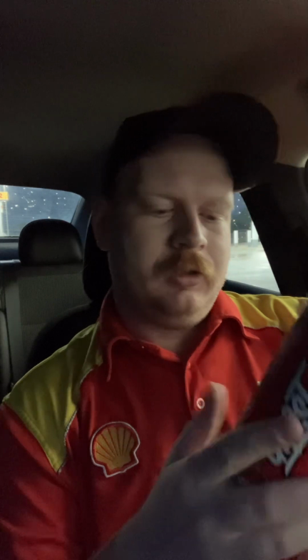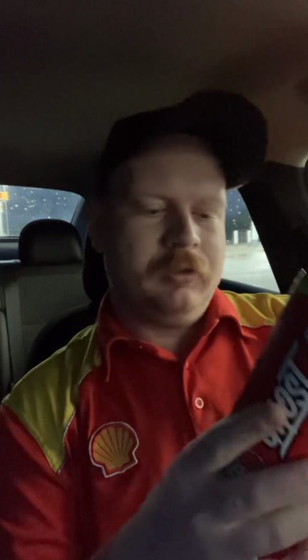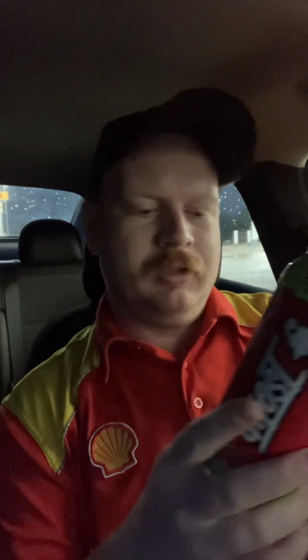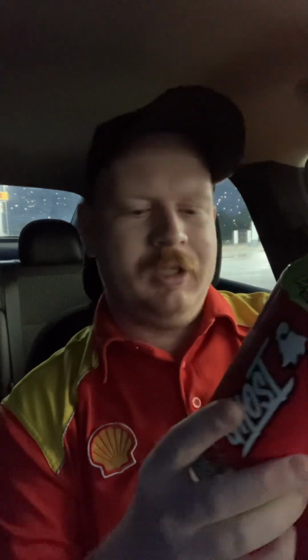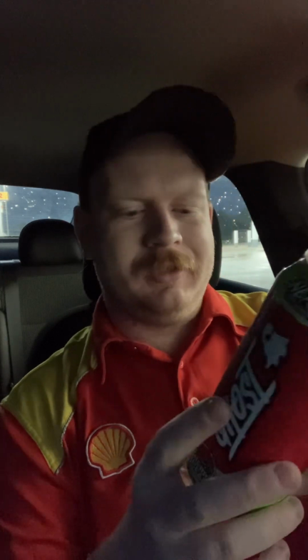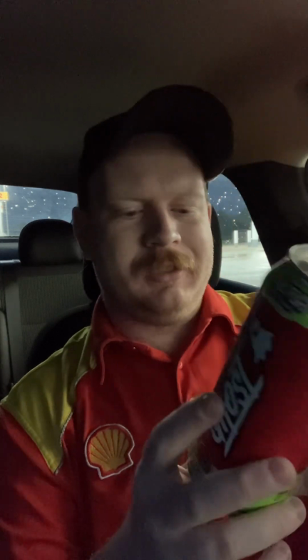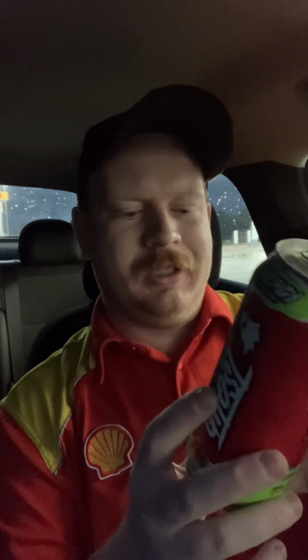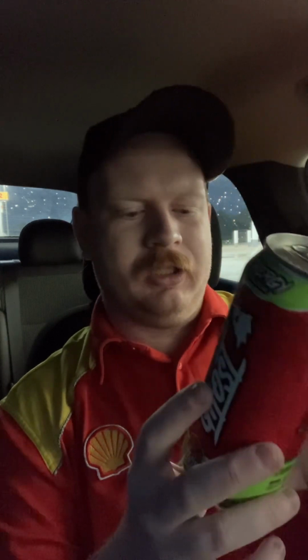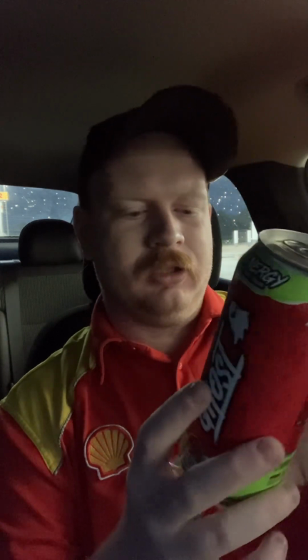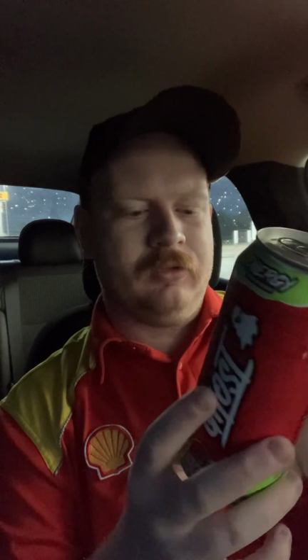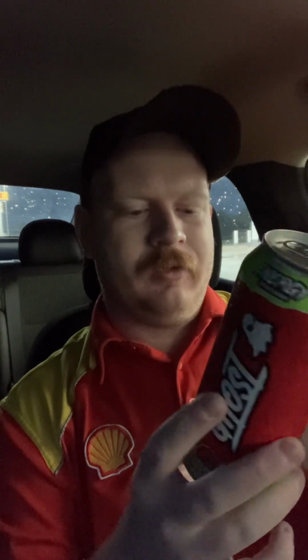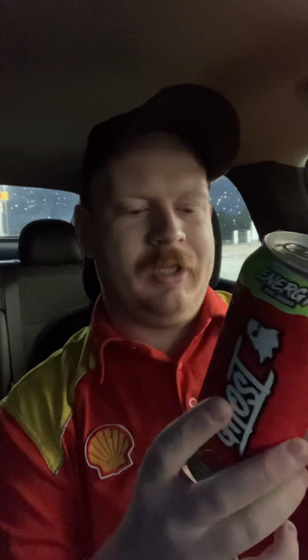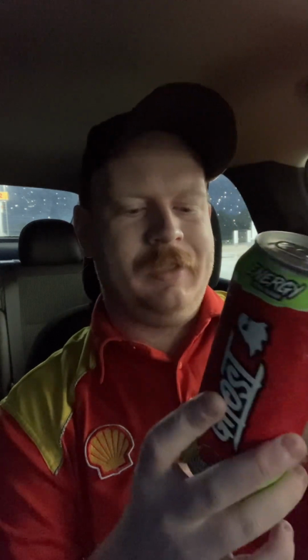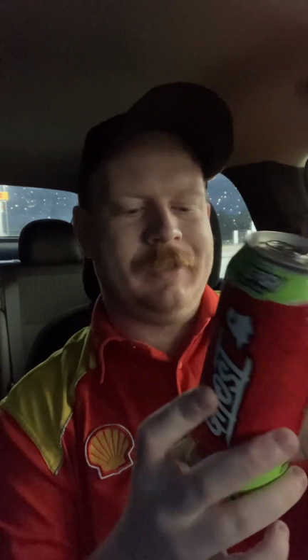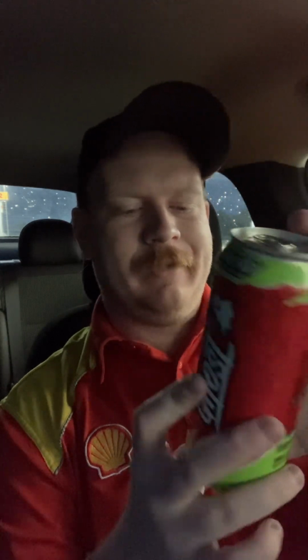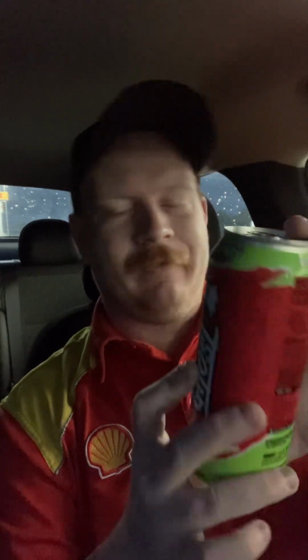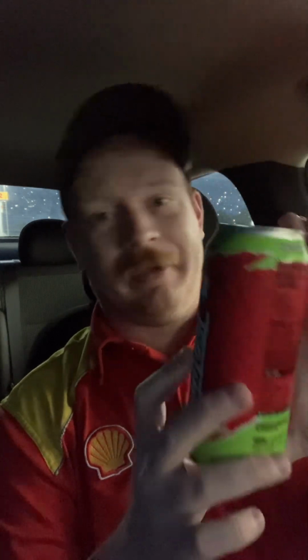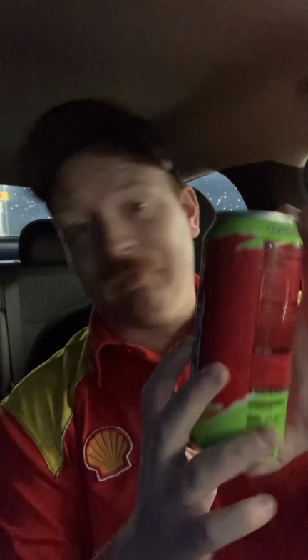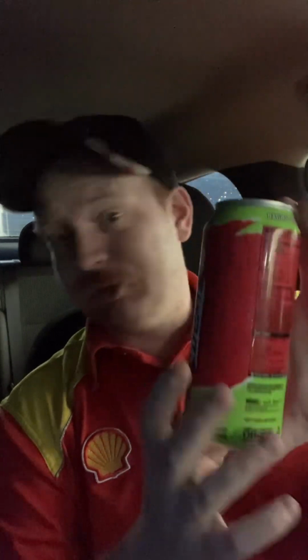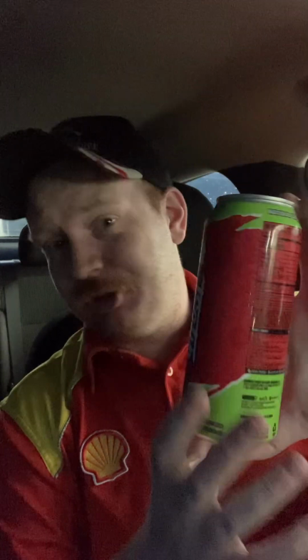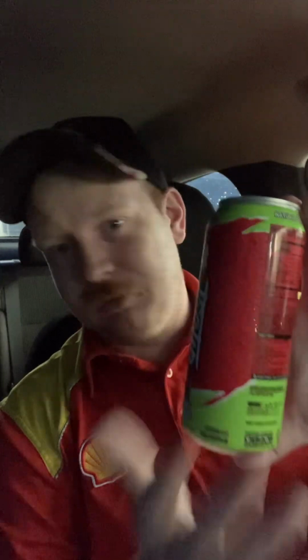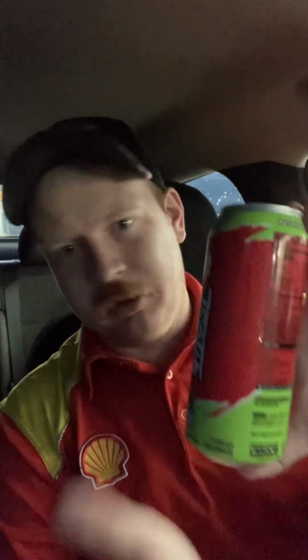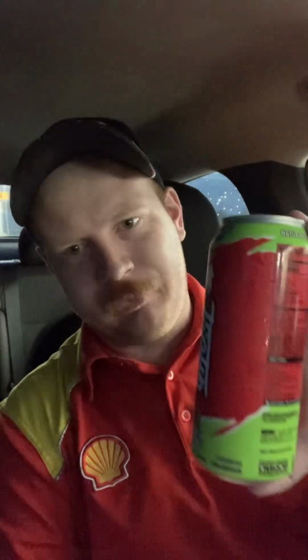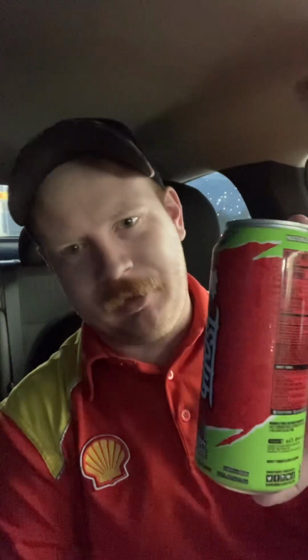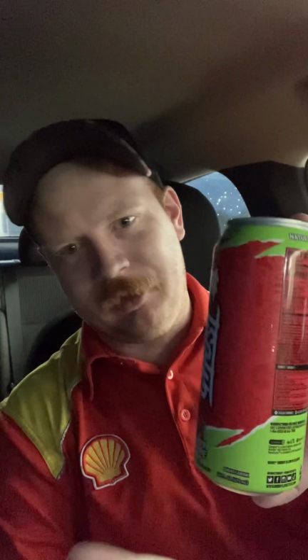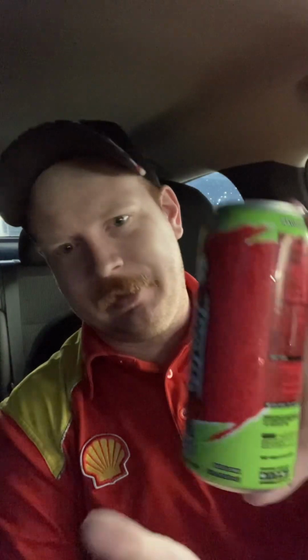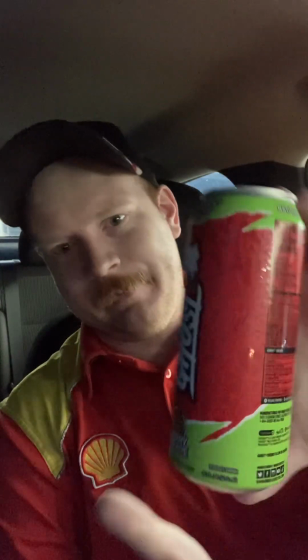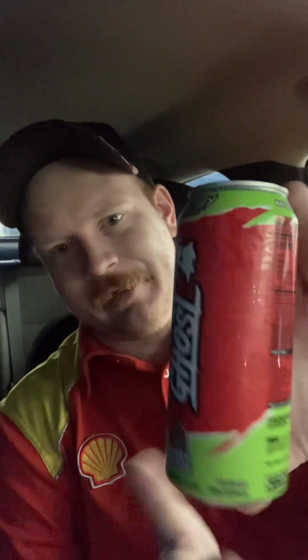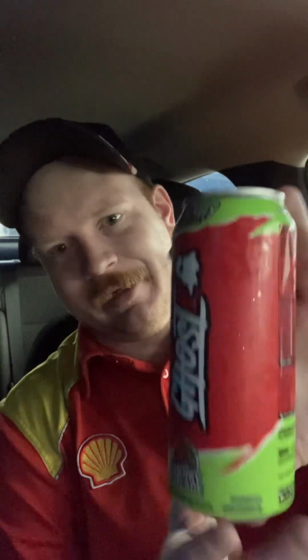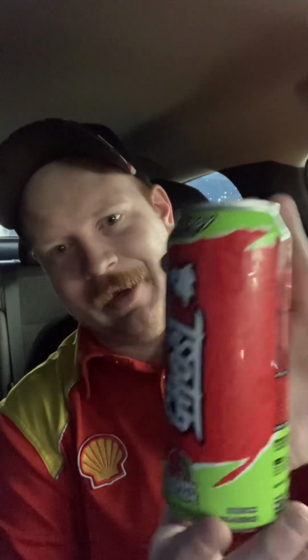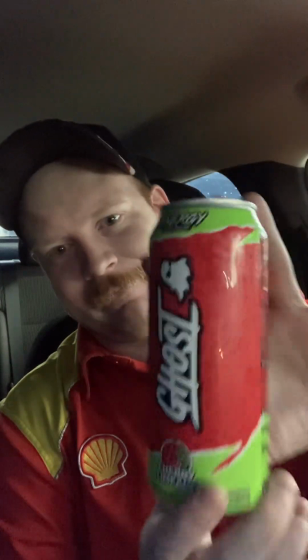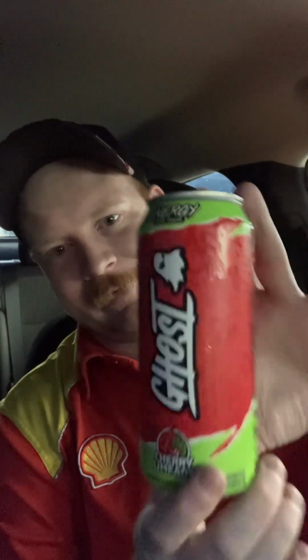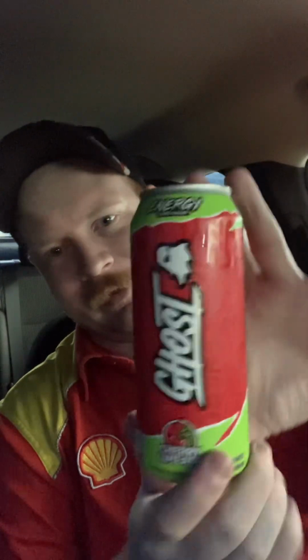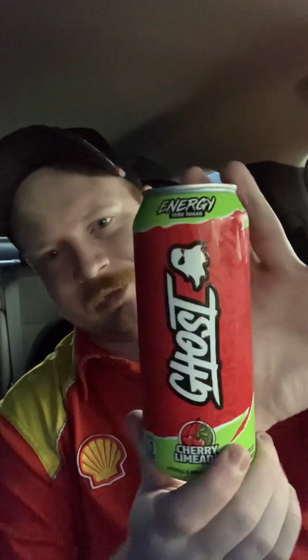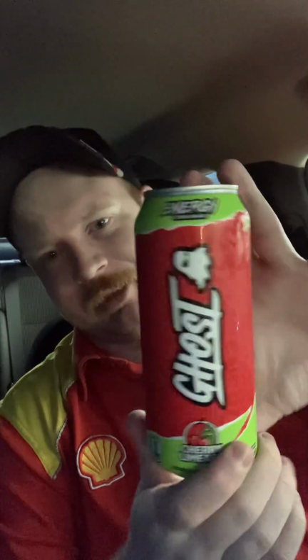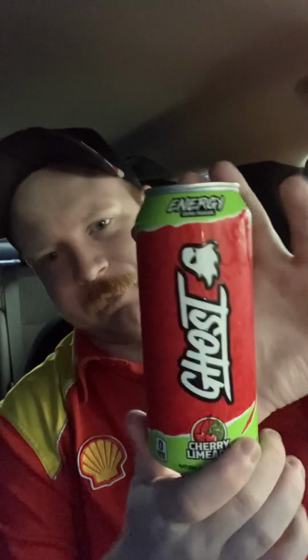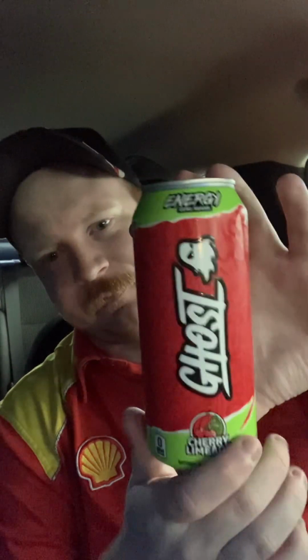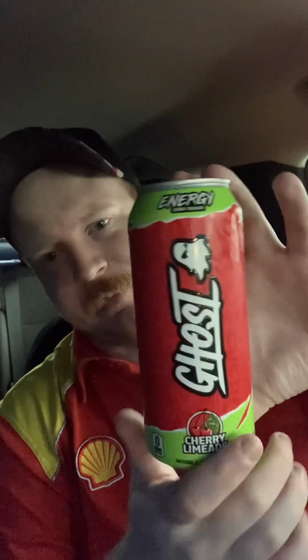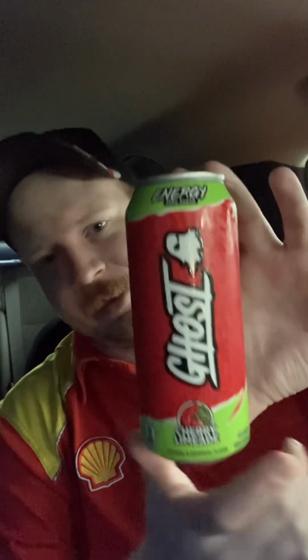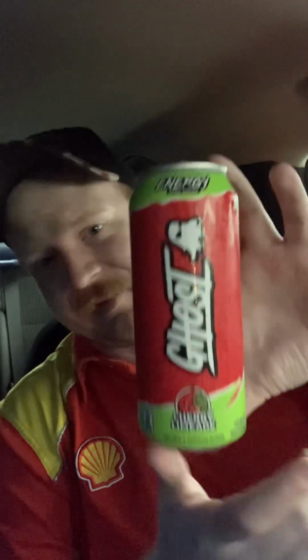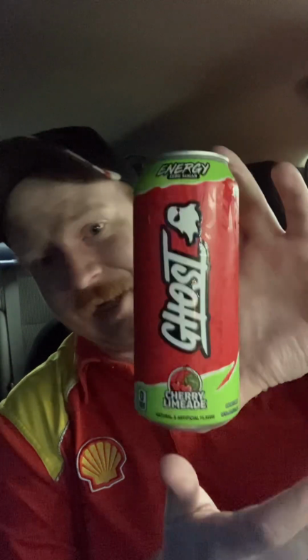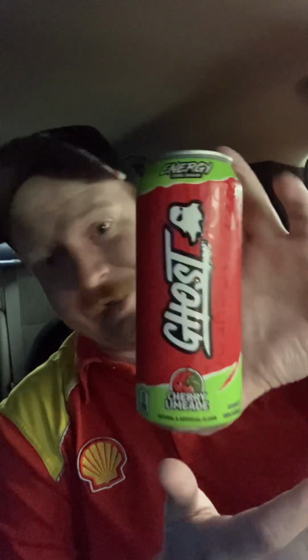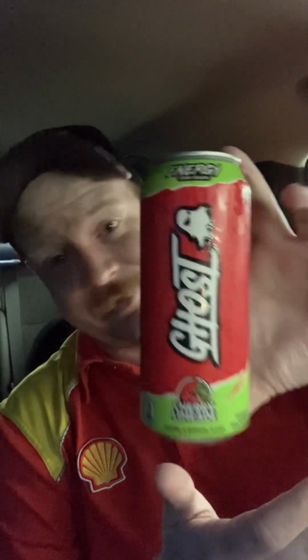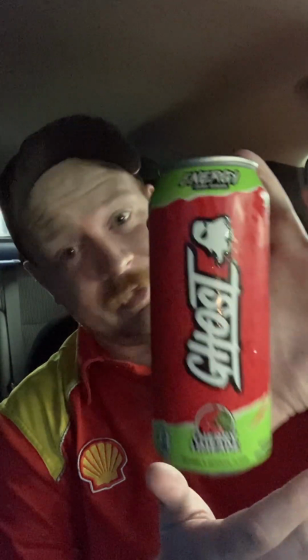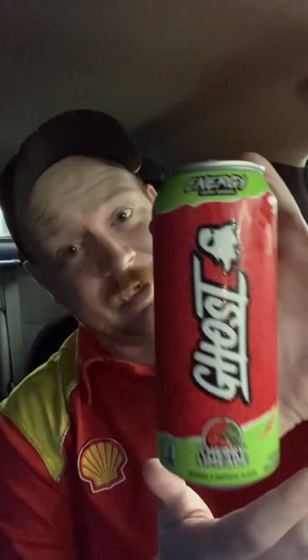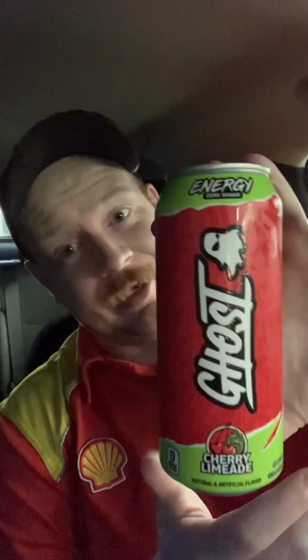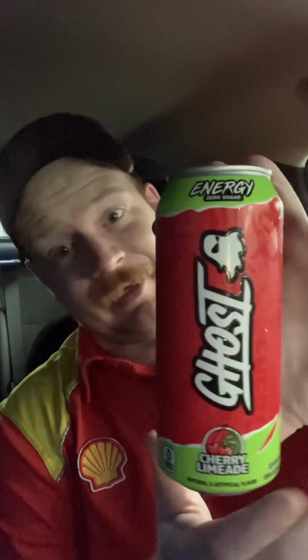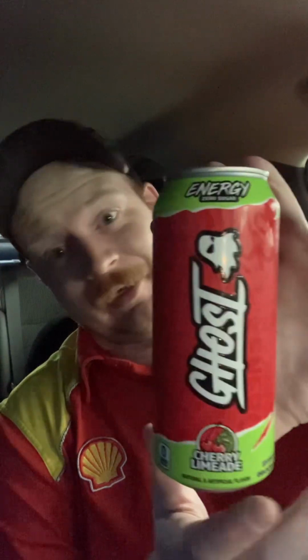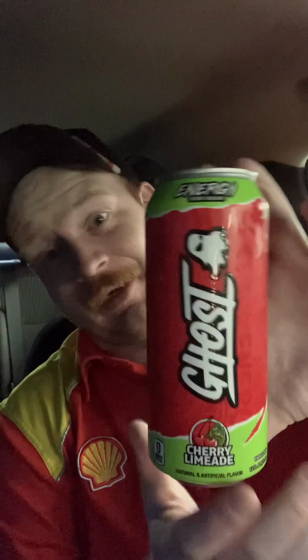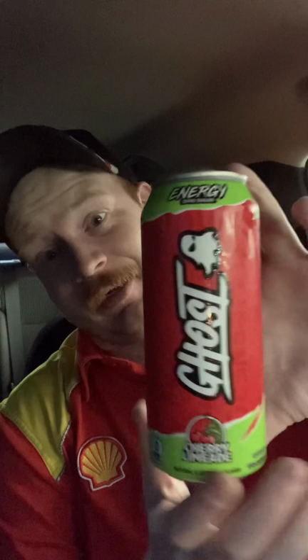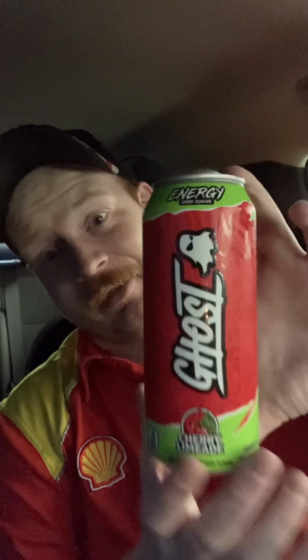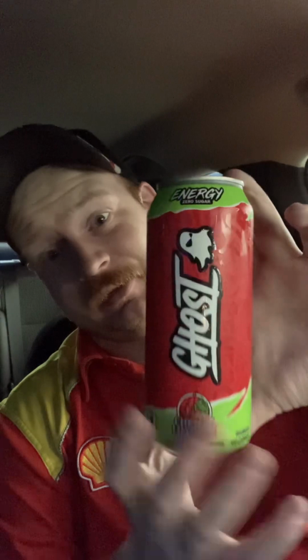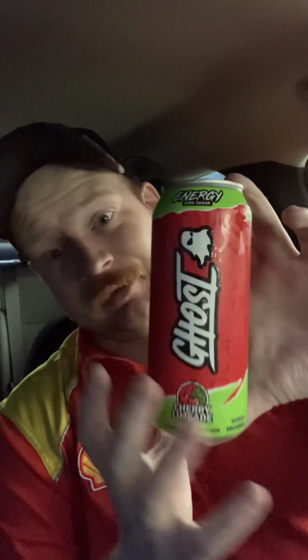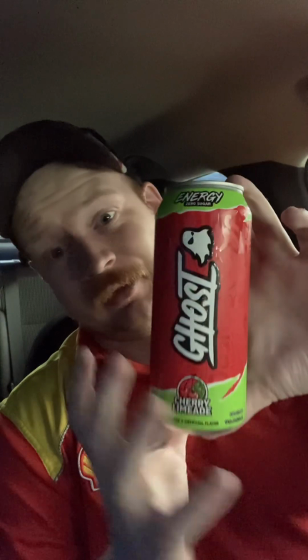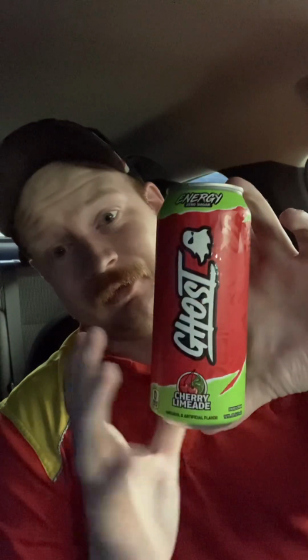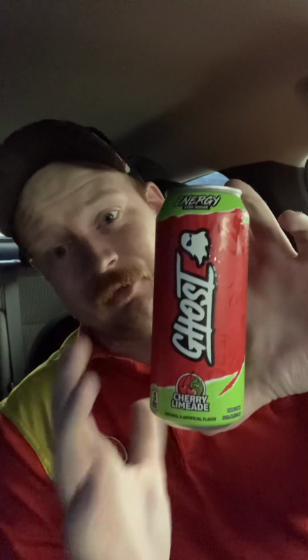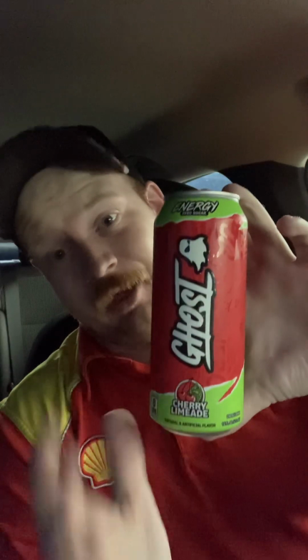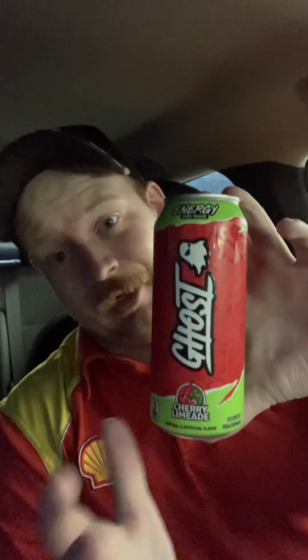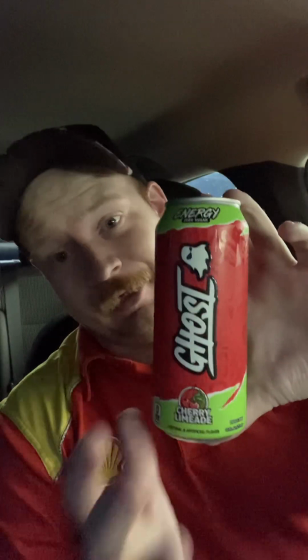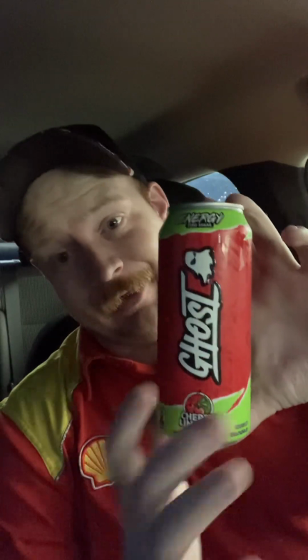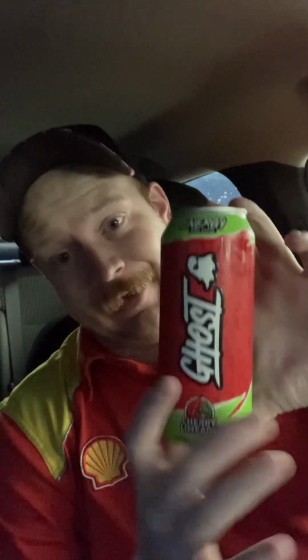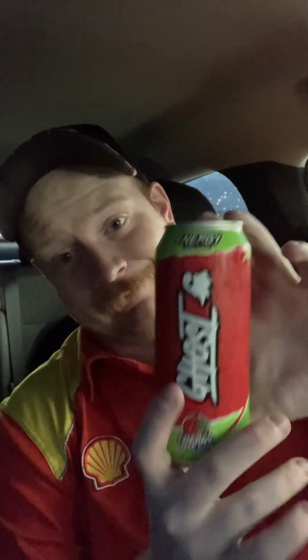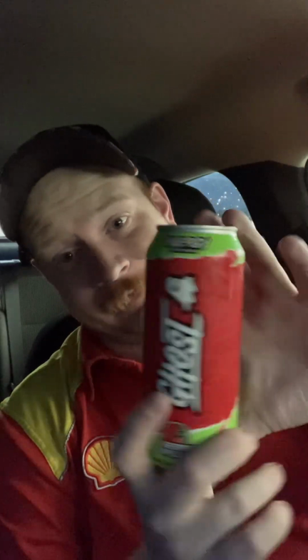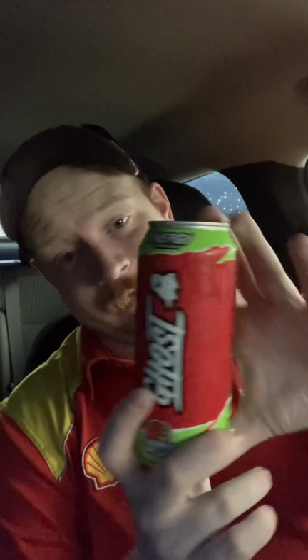These have like 200 milligrams of caffeine. So for the size of the can, it is a lot of caffeine.